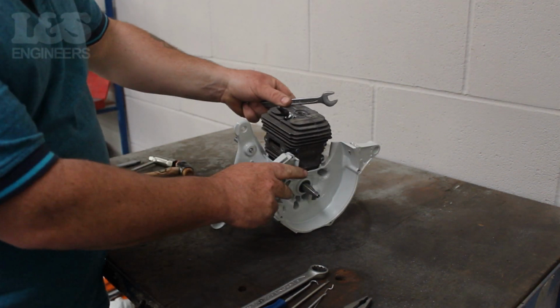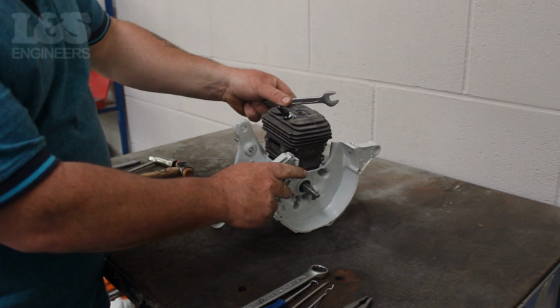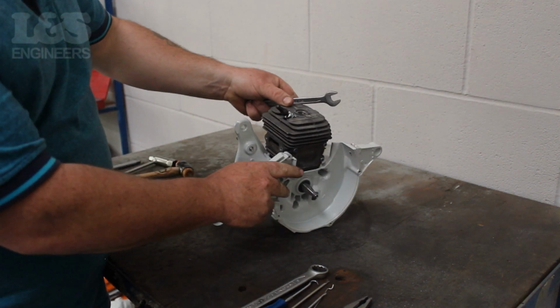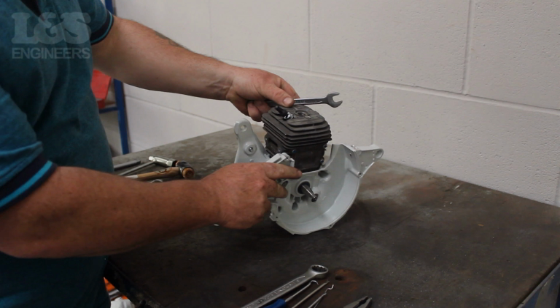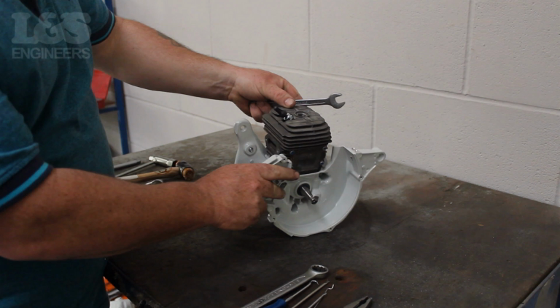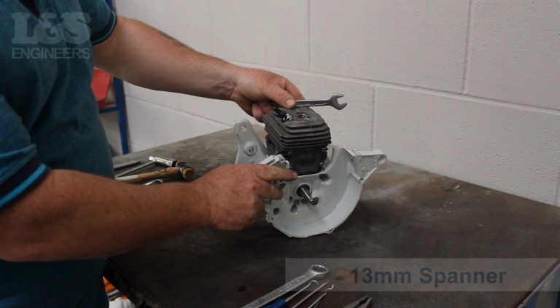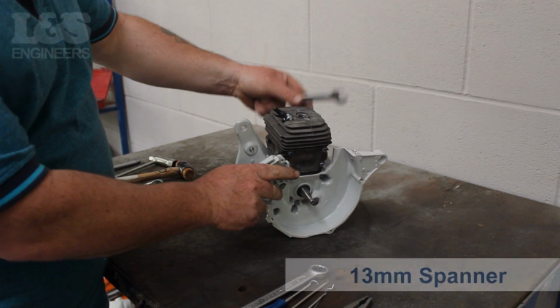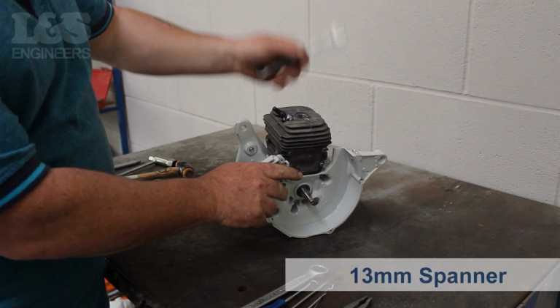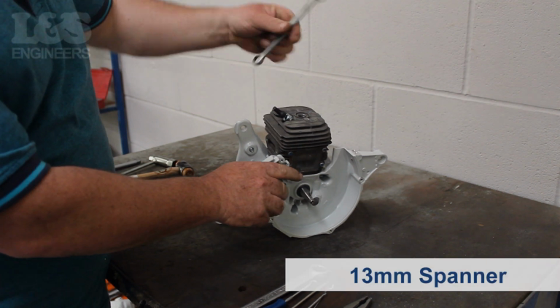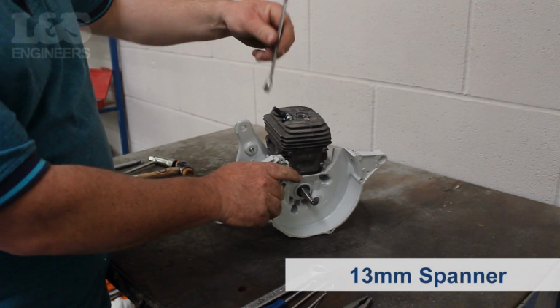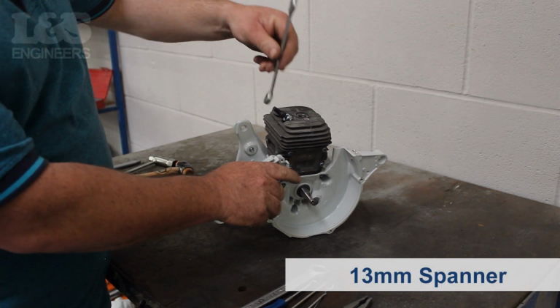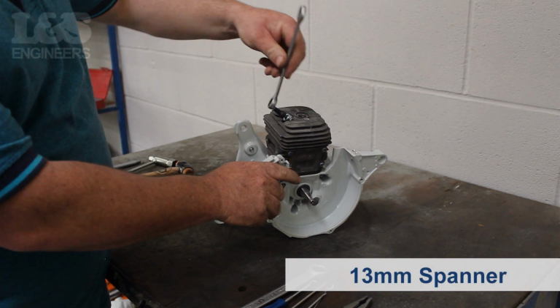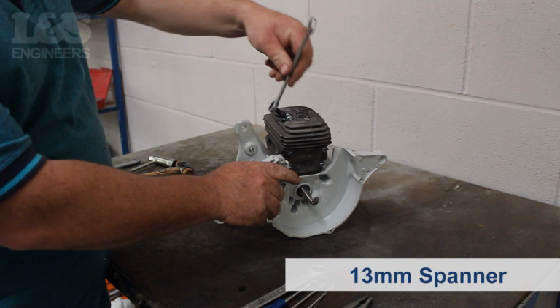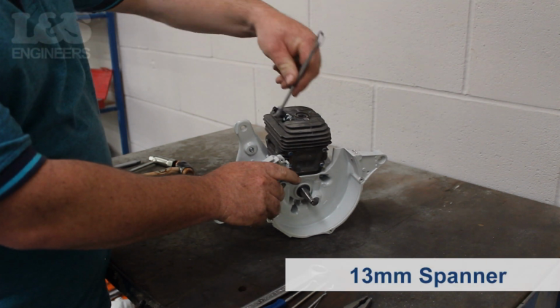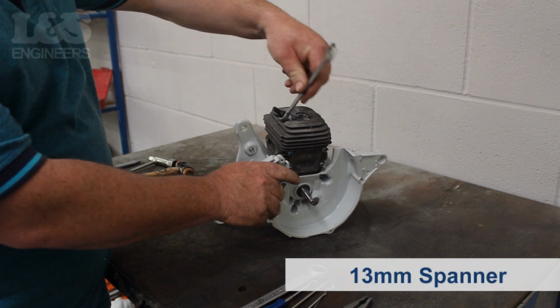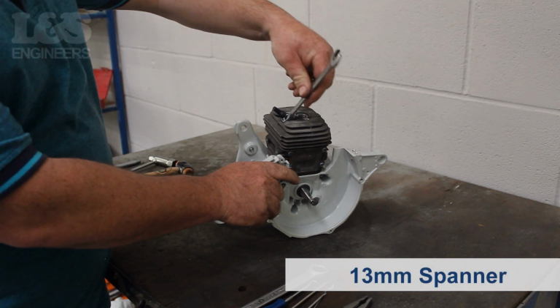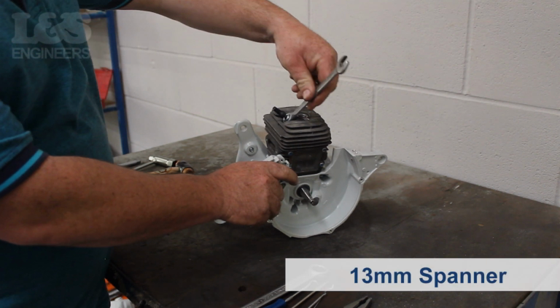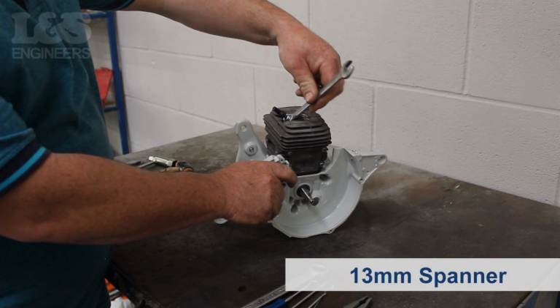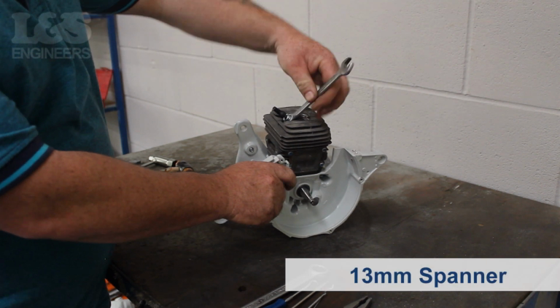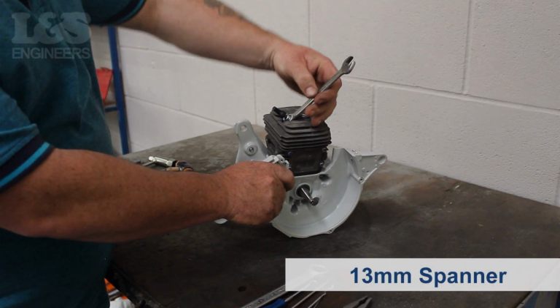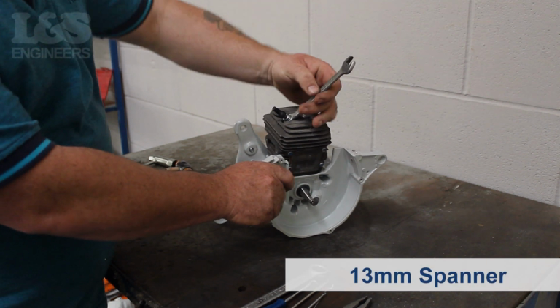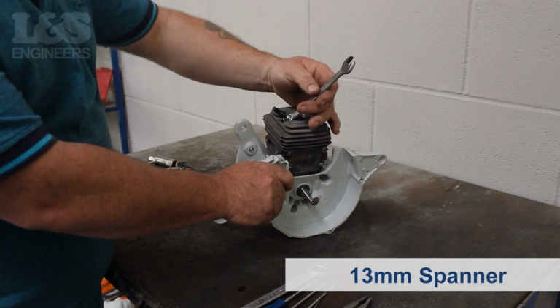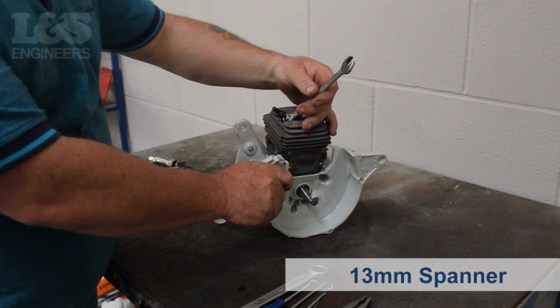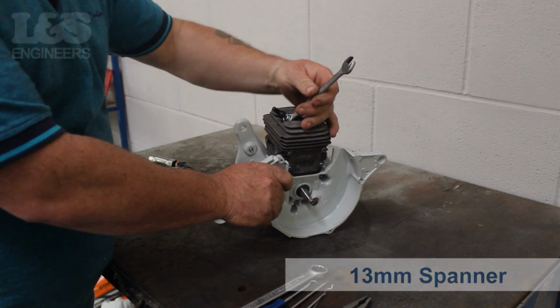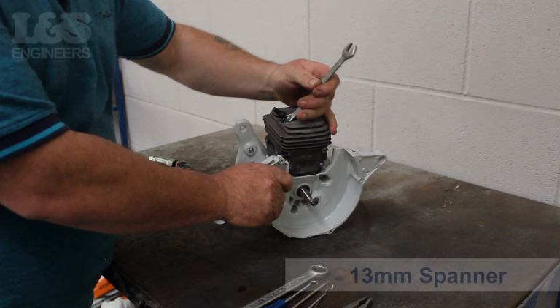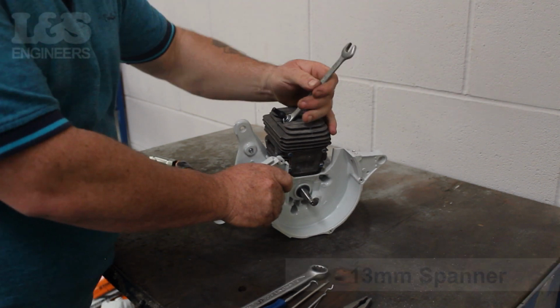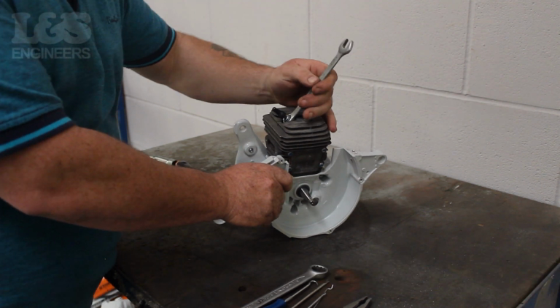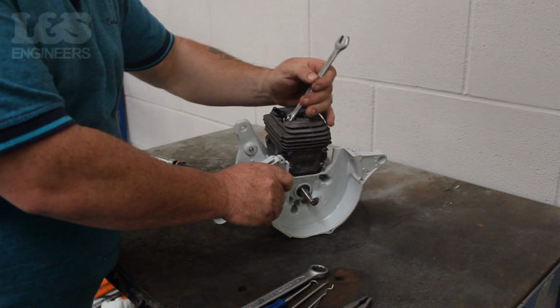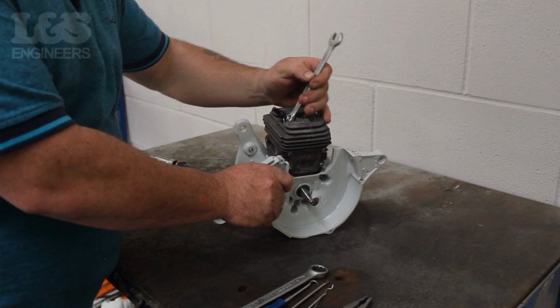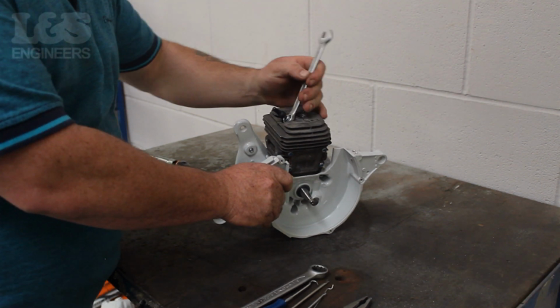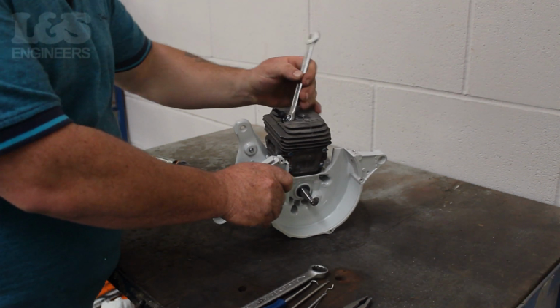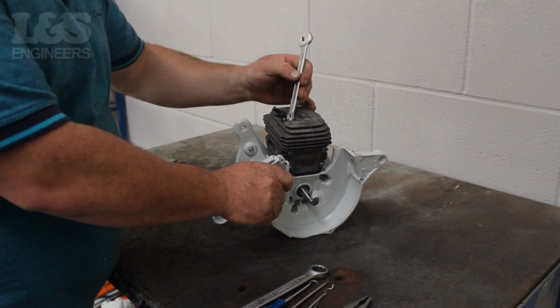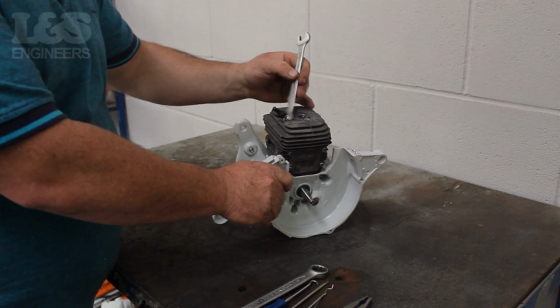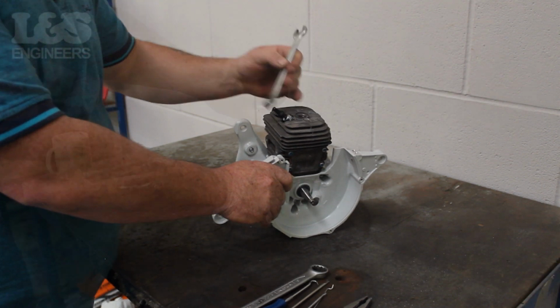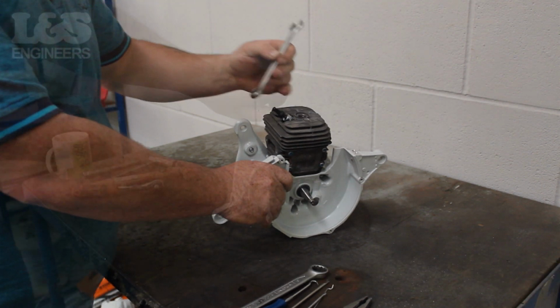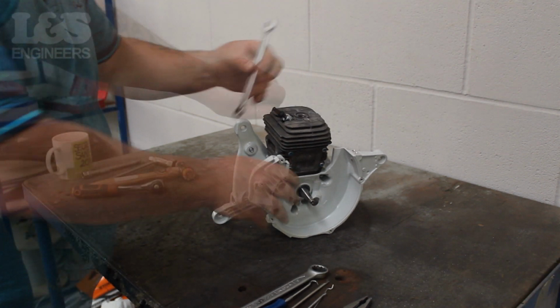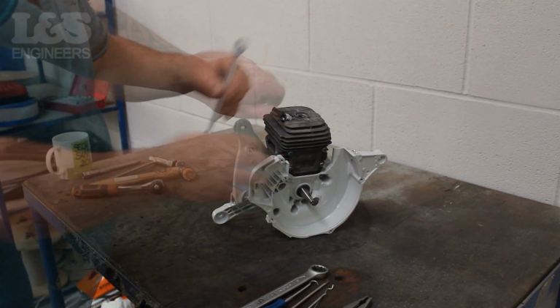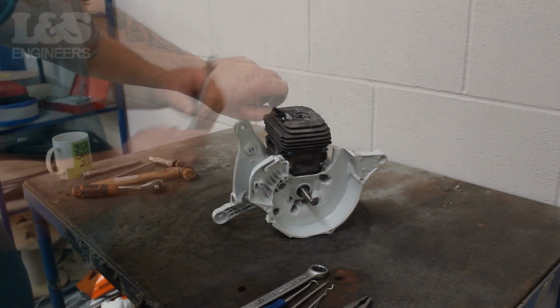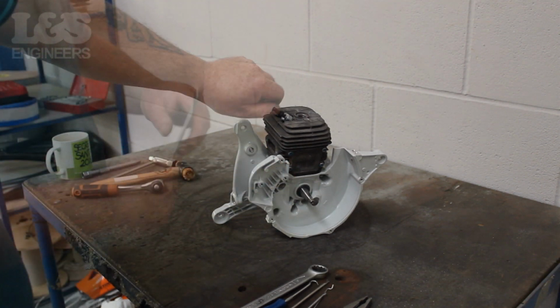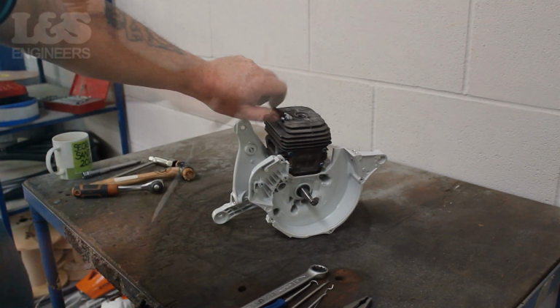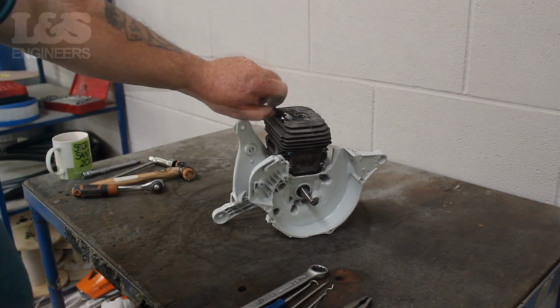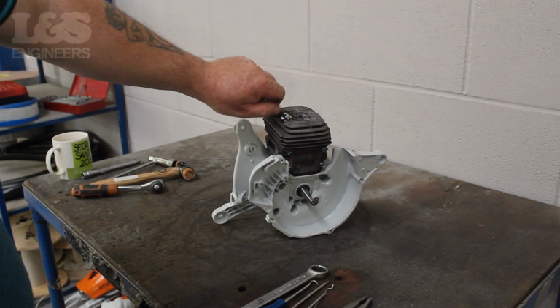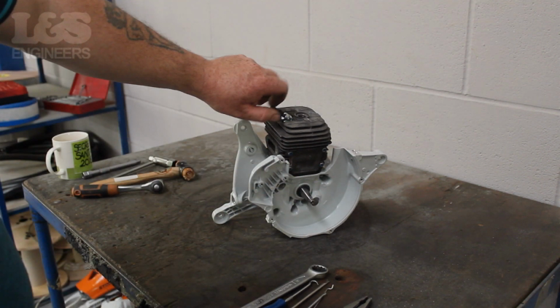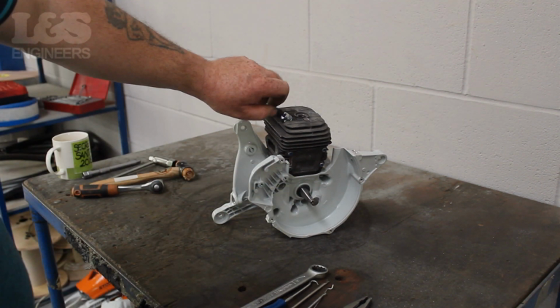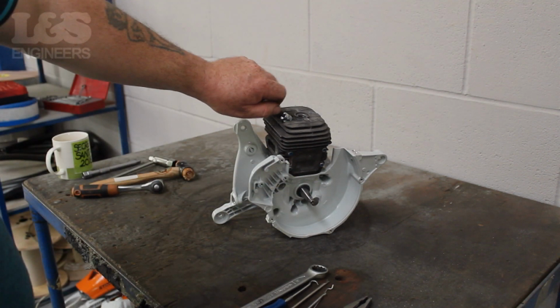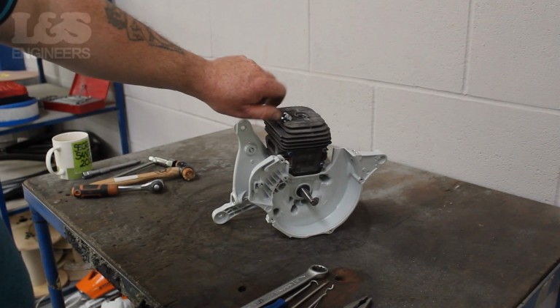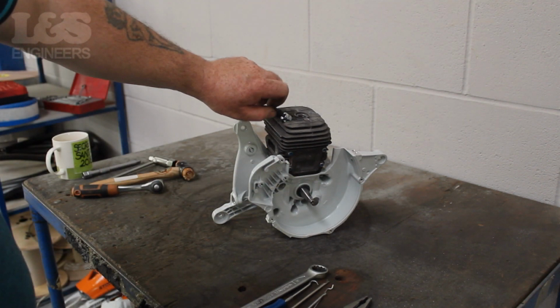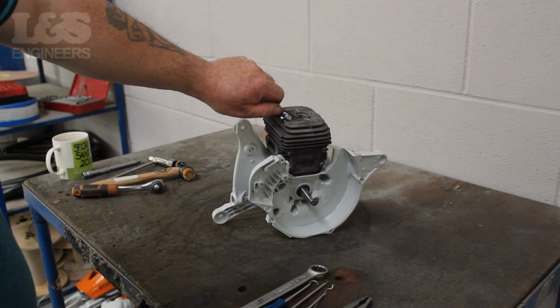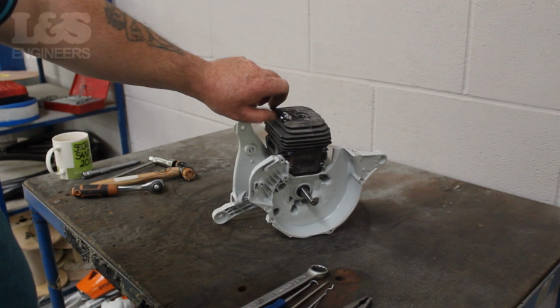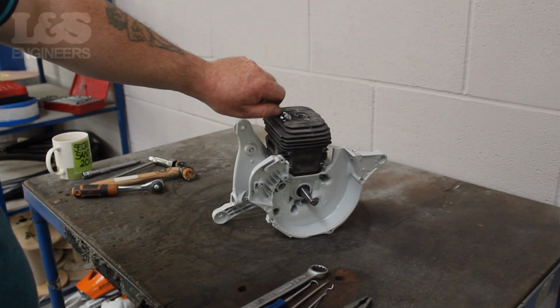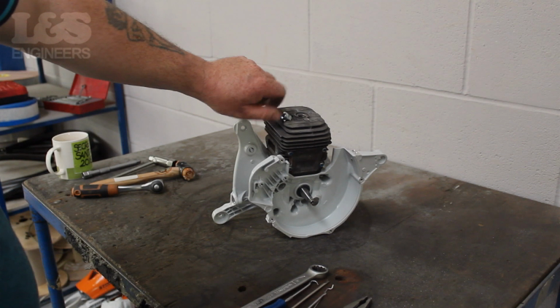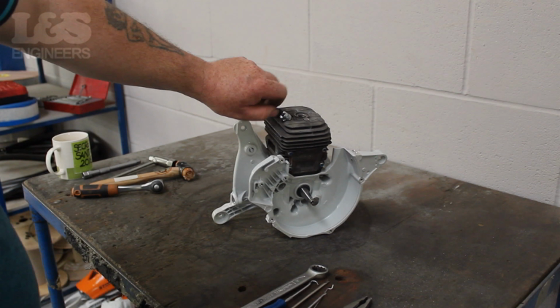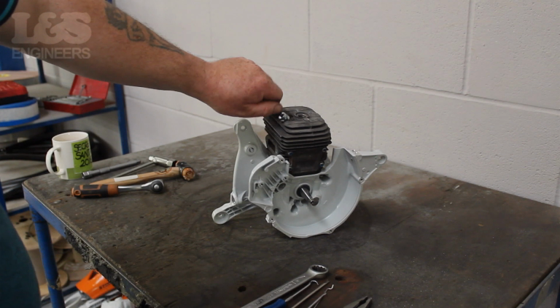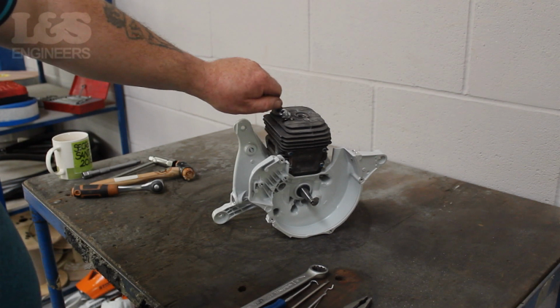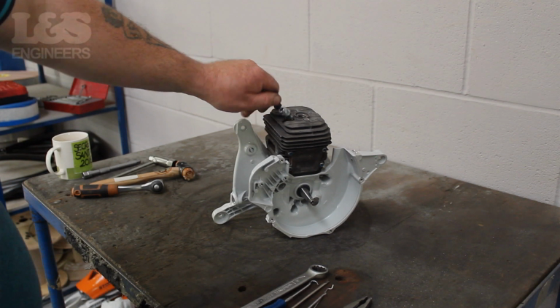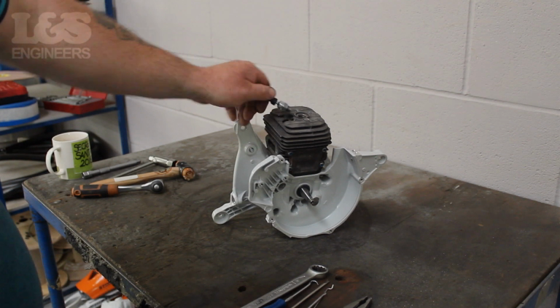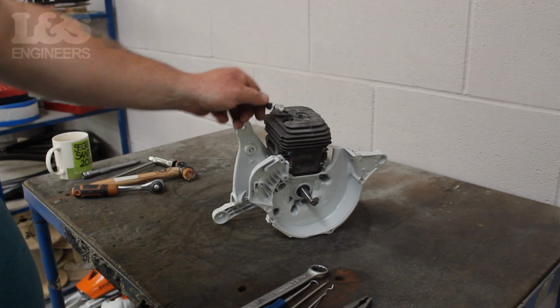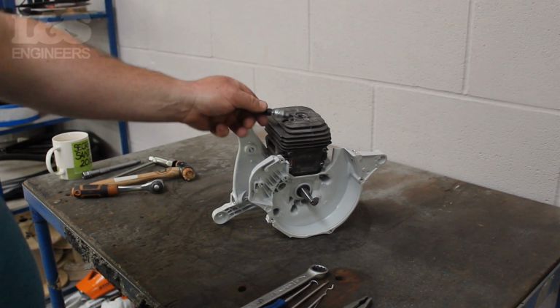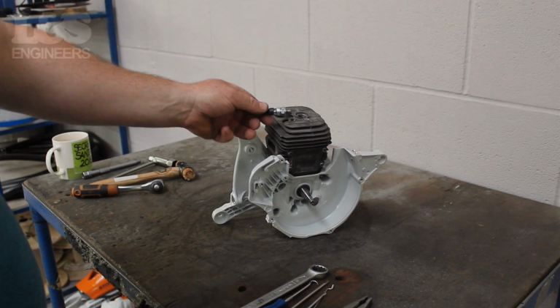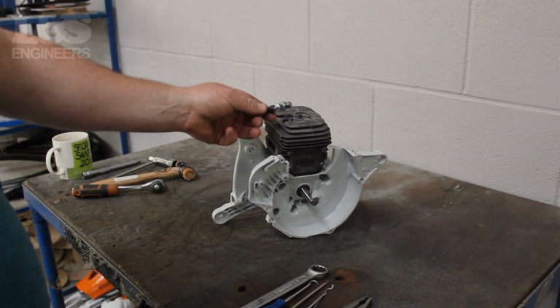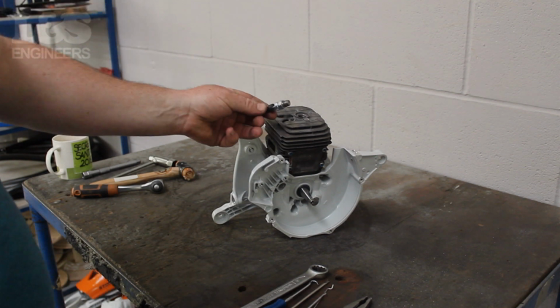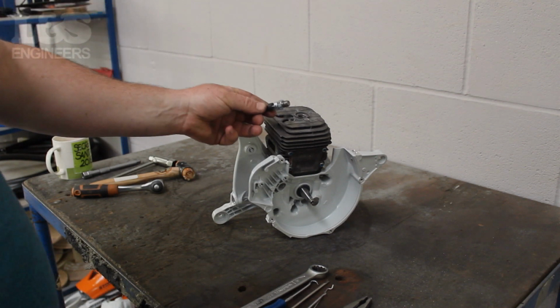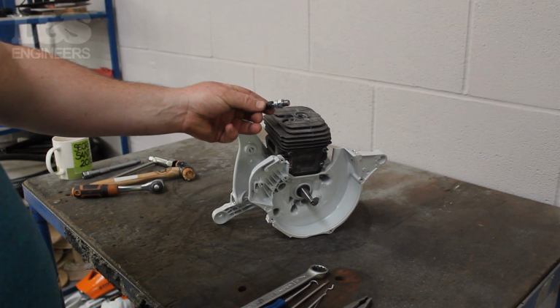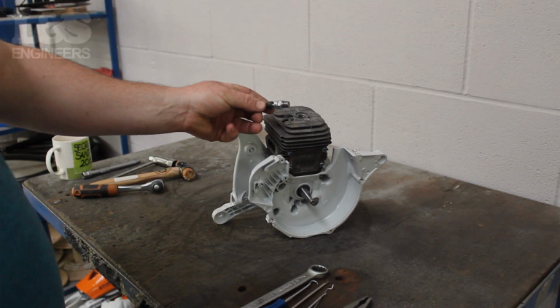Using a 13mm spanner, loosen the decompression valve. You can now completely free the valve by screwing it off by hand.